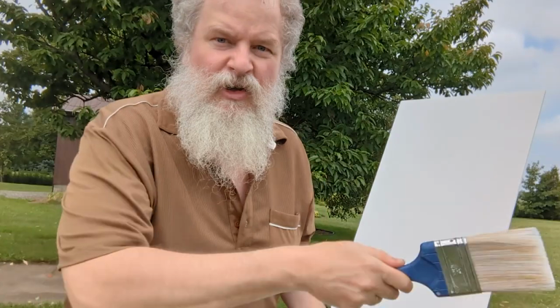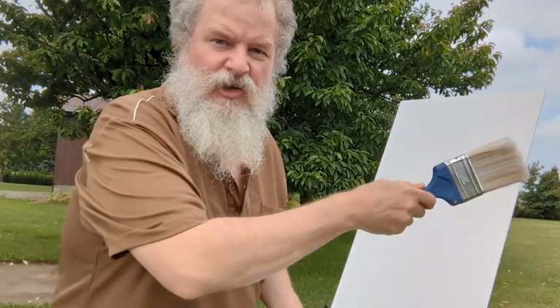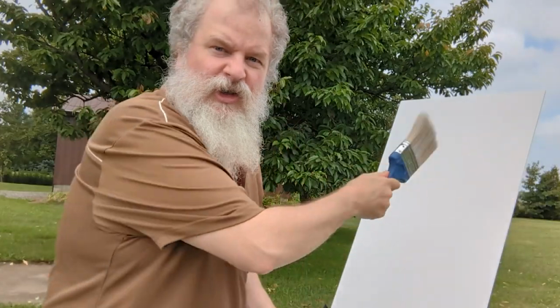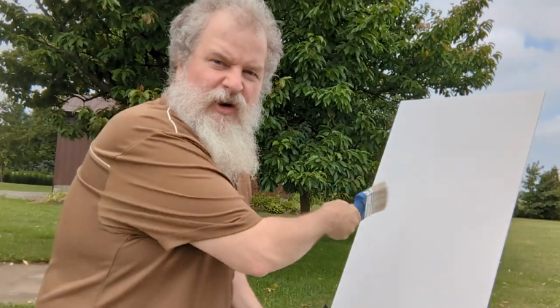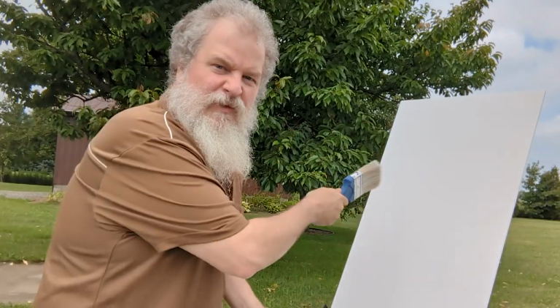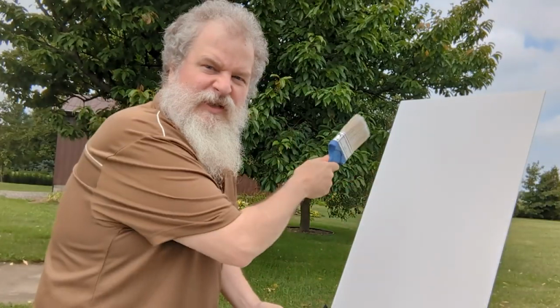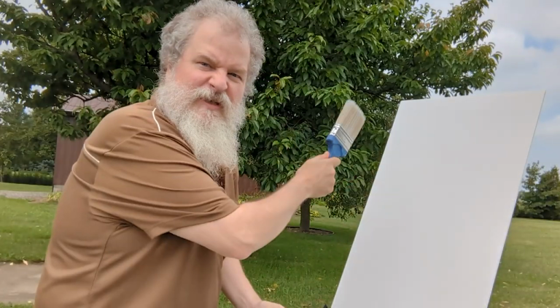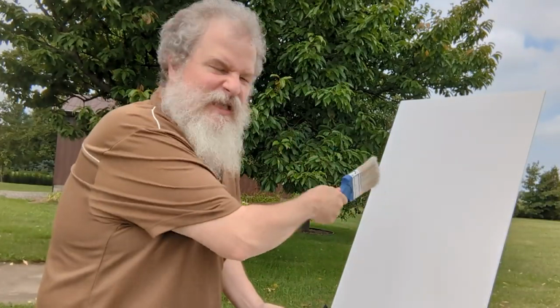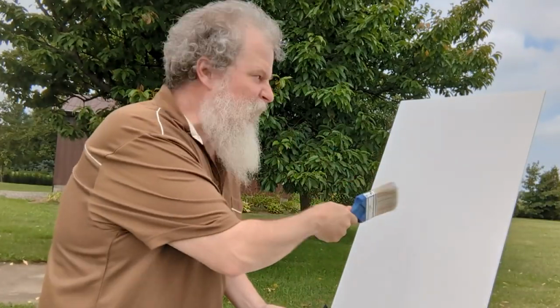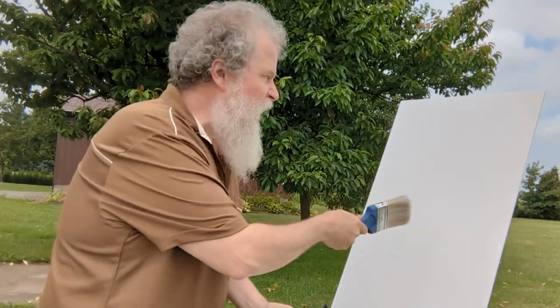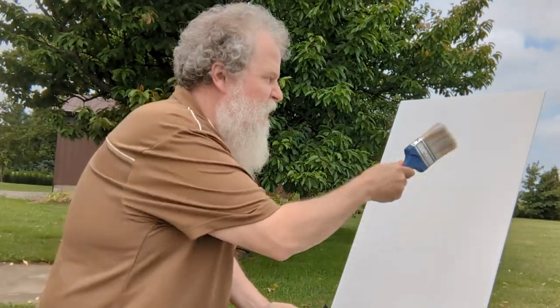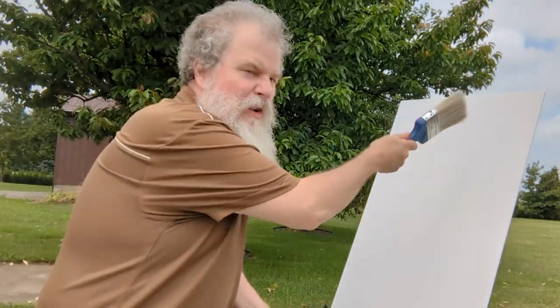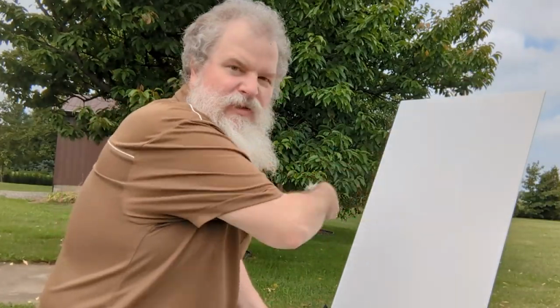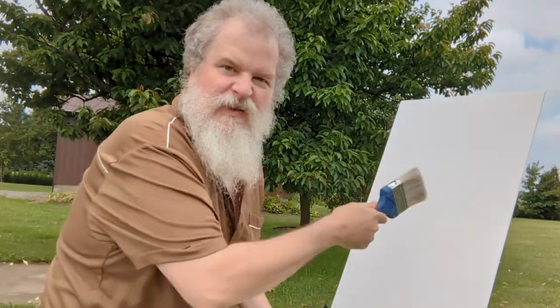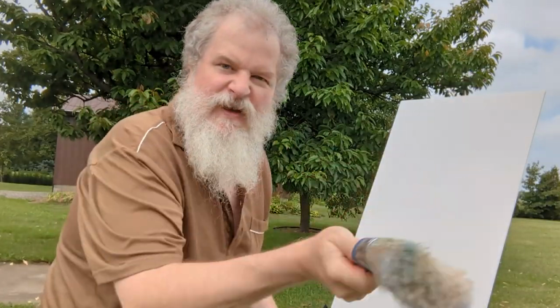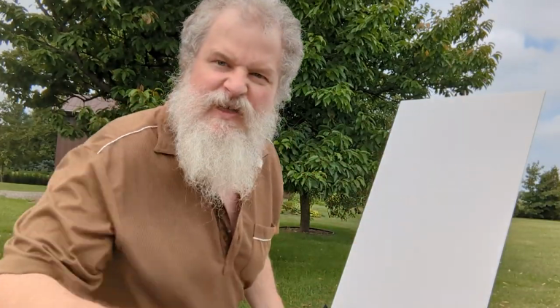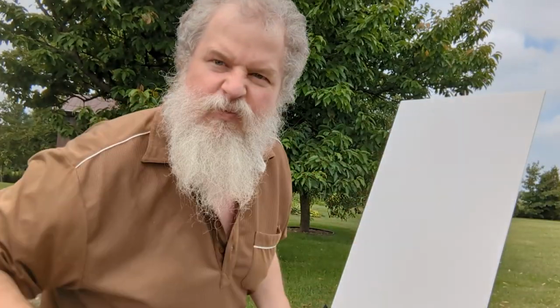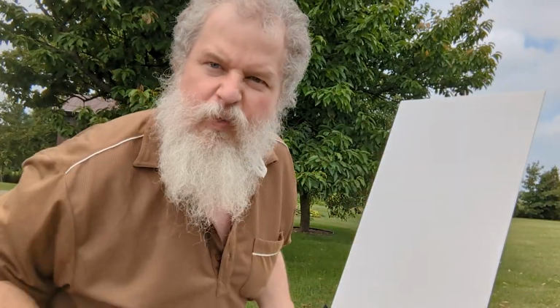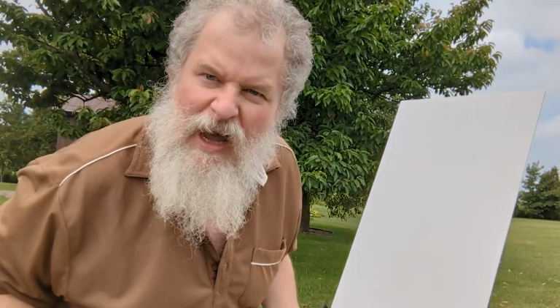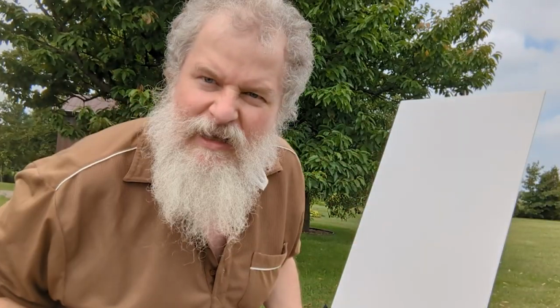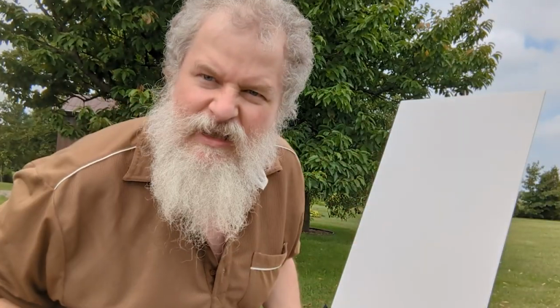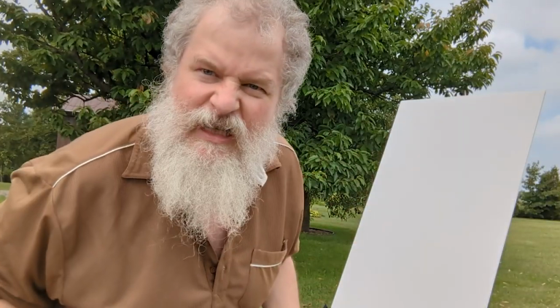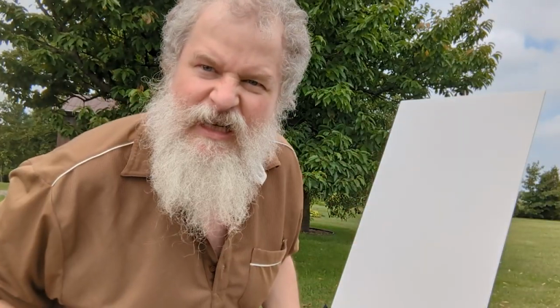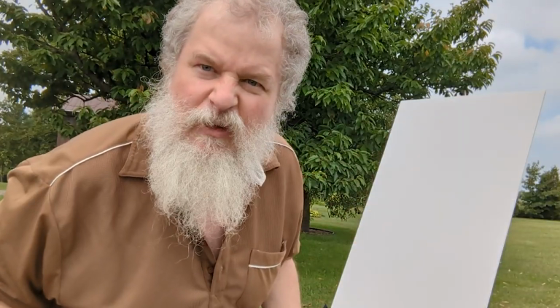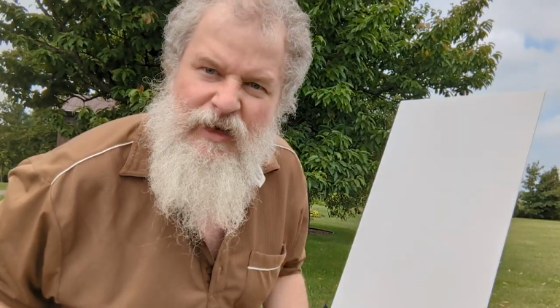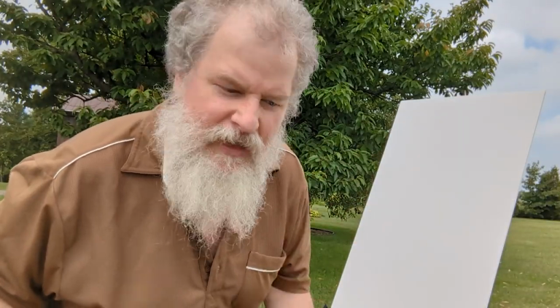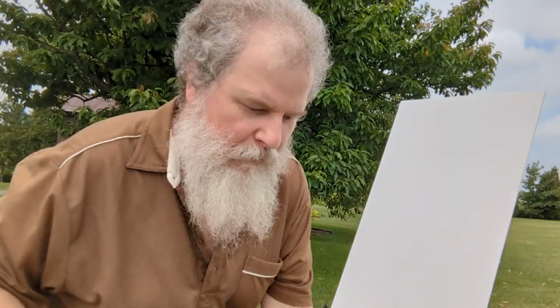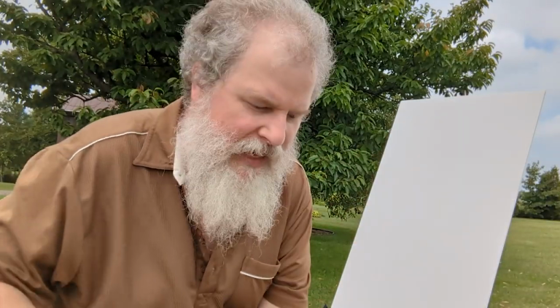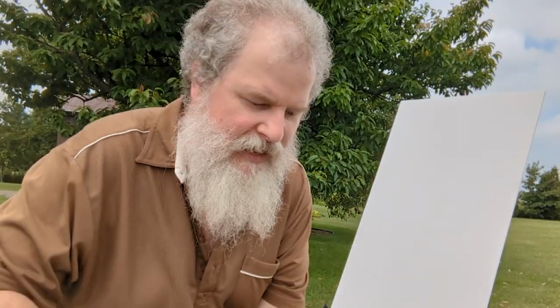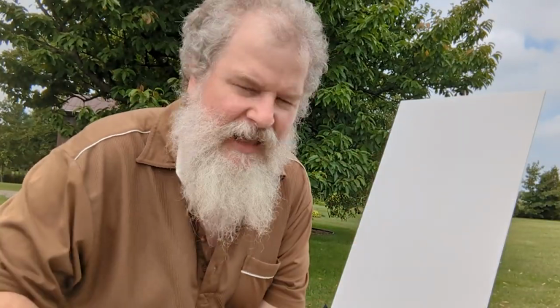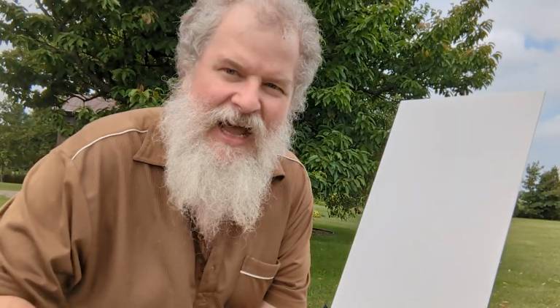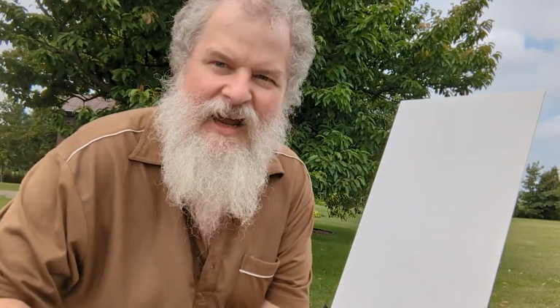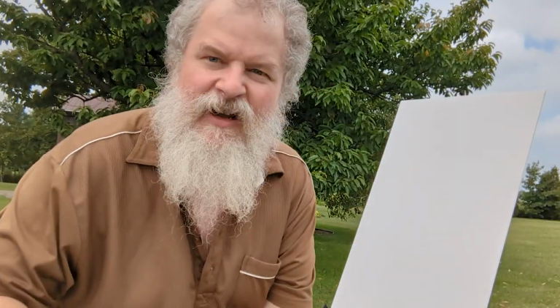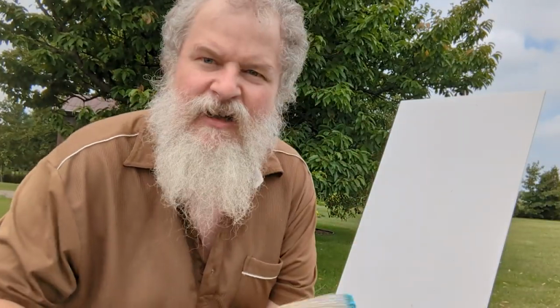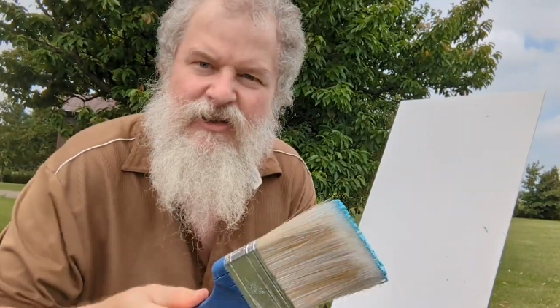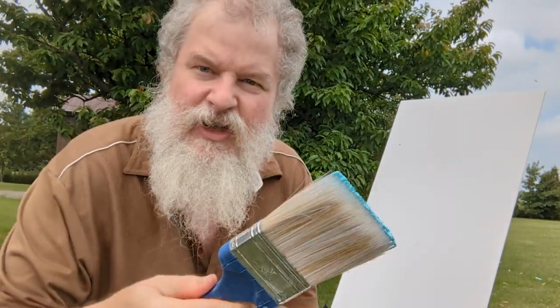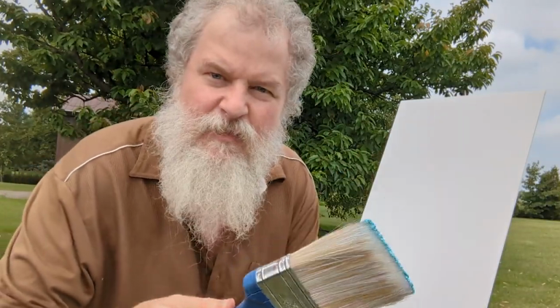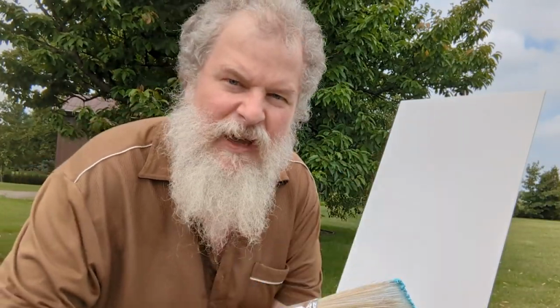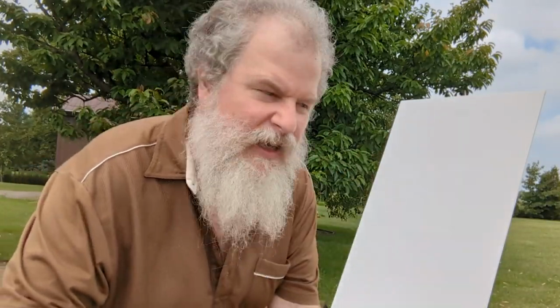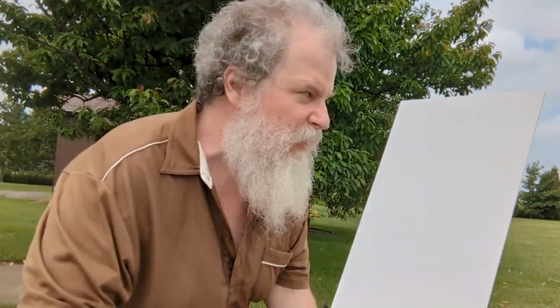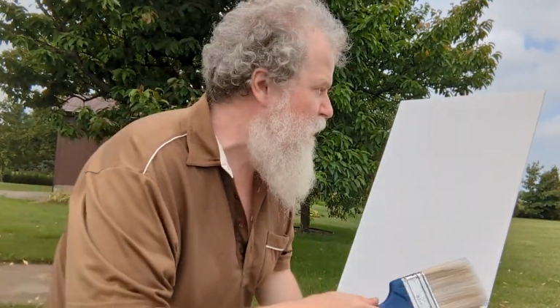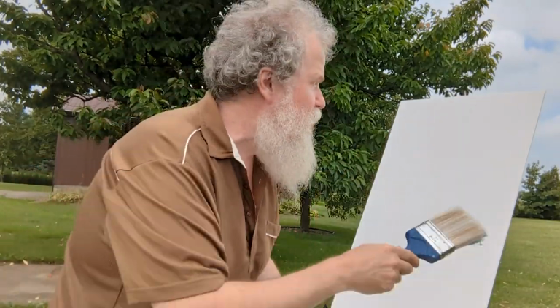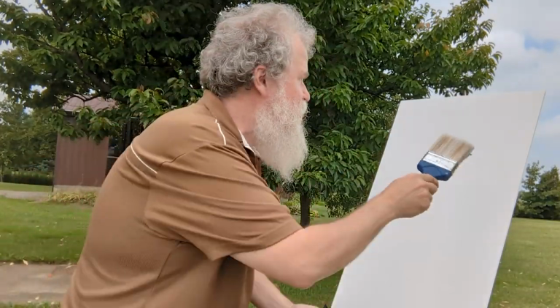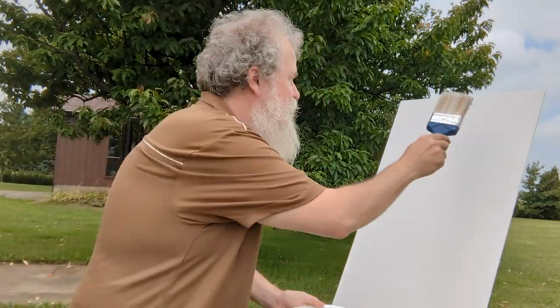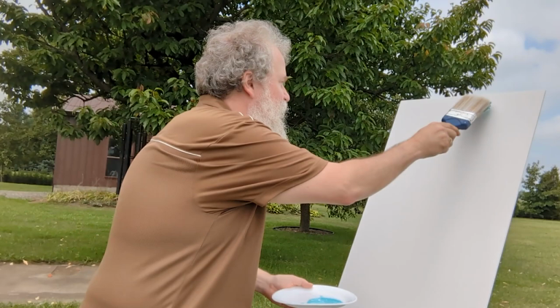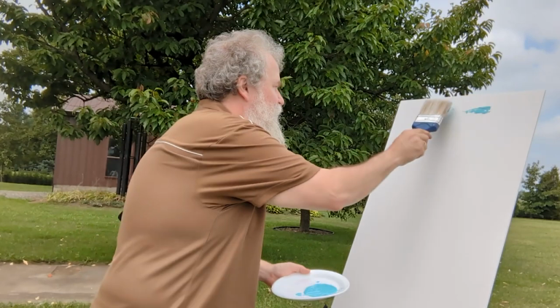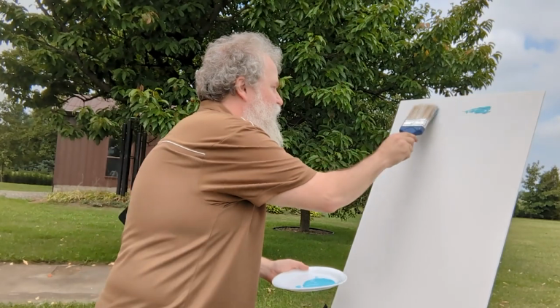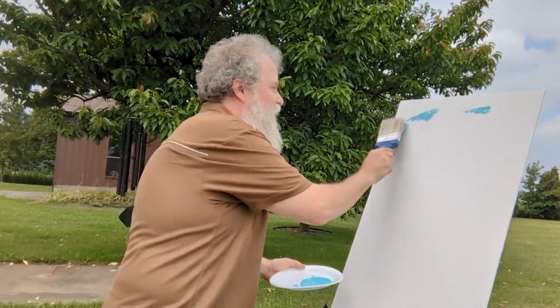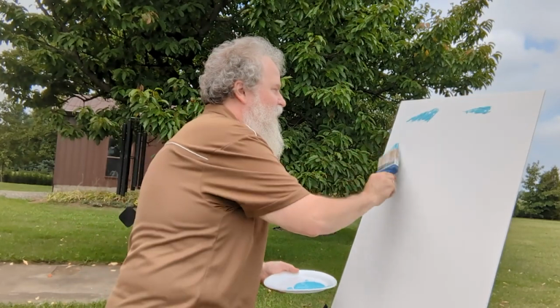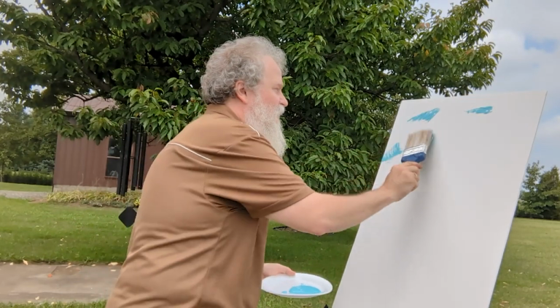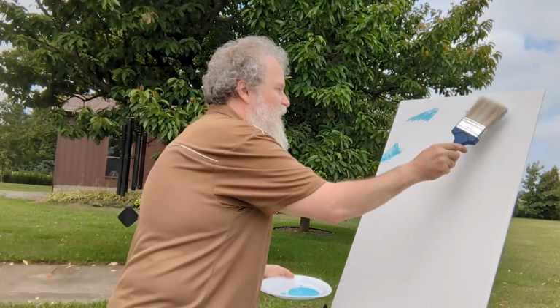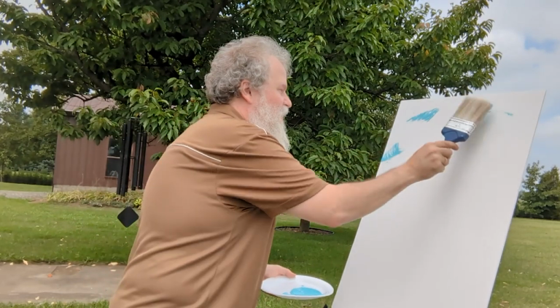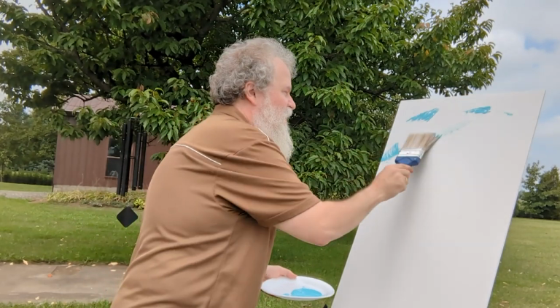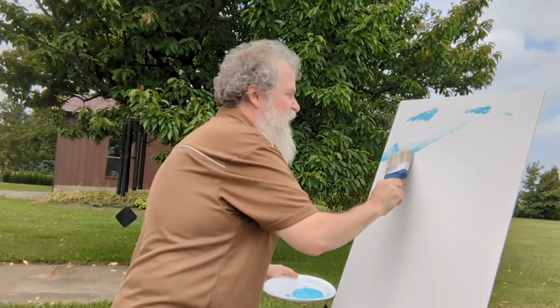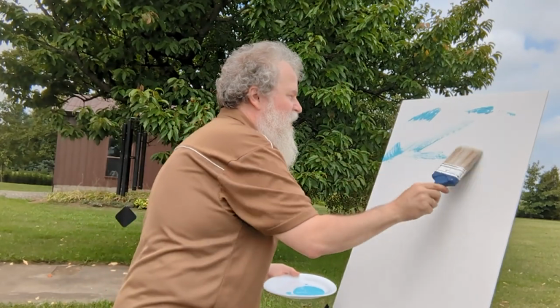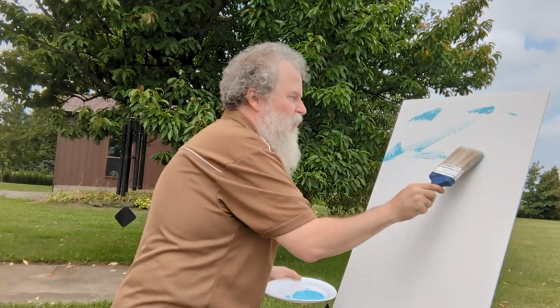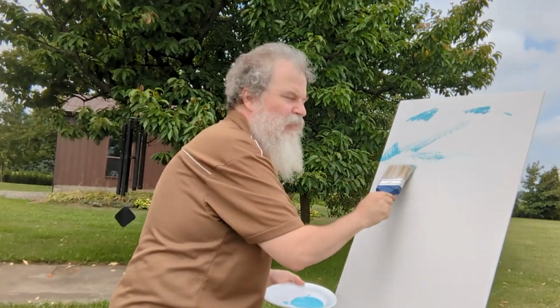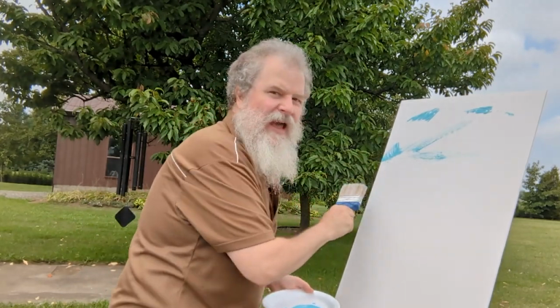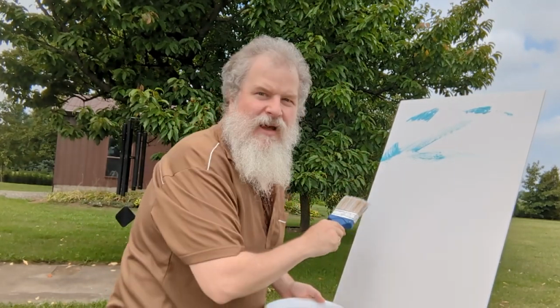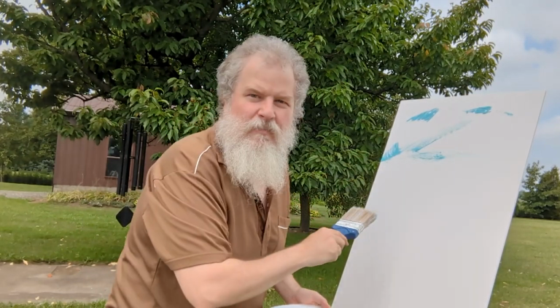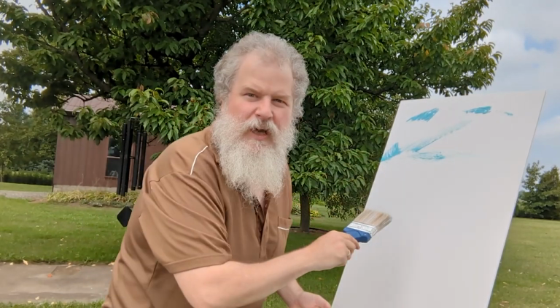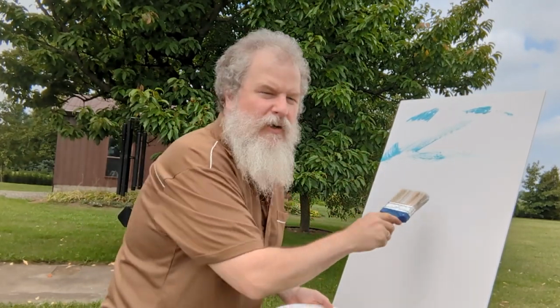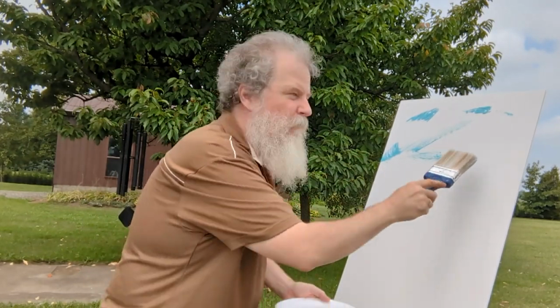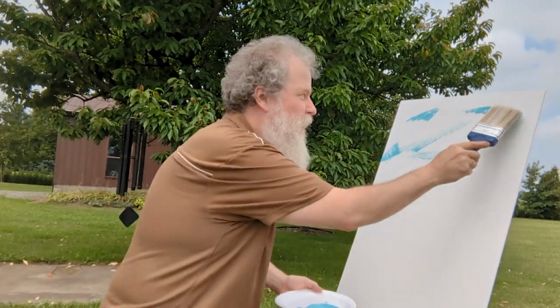Start with some sky. Most of it's white so you don't need to paint that. Just paint the blue stuff. Isn't that beautiful?